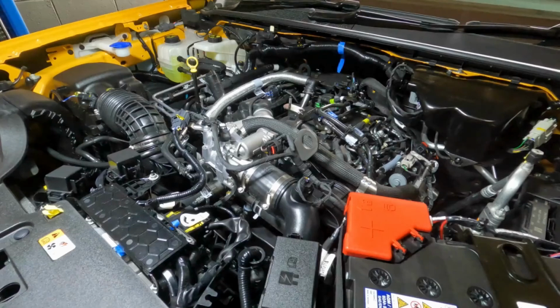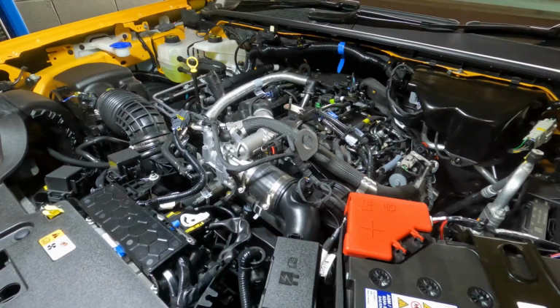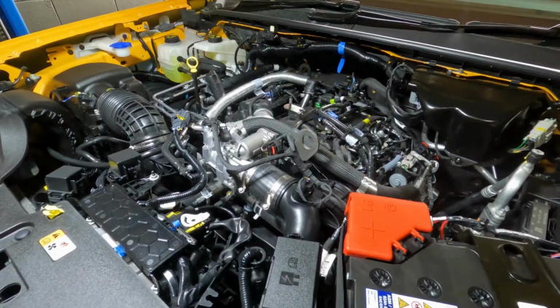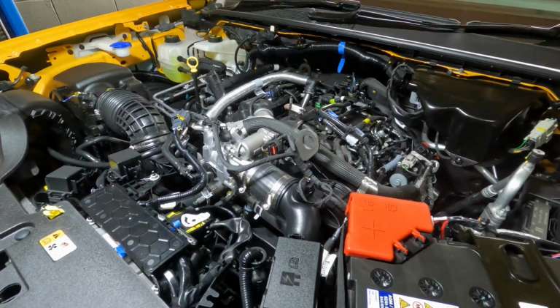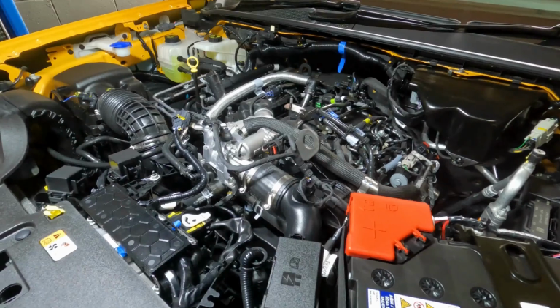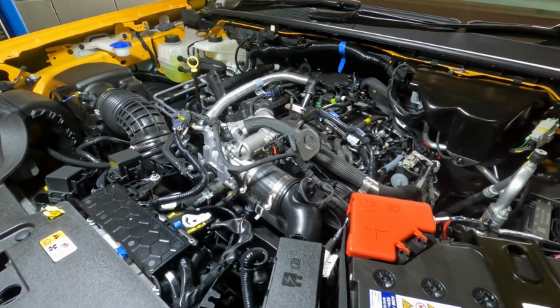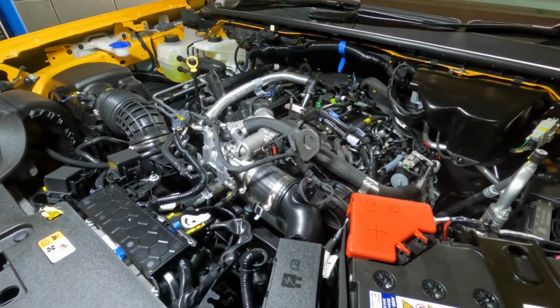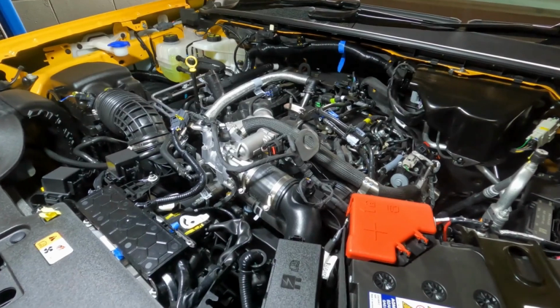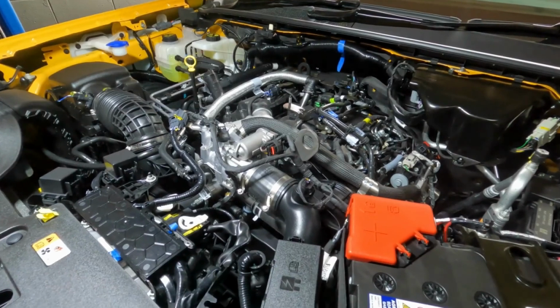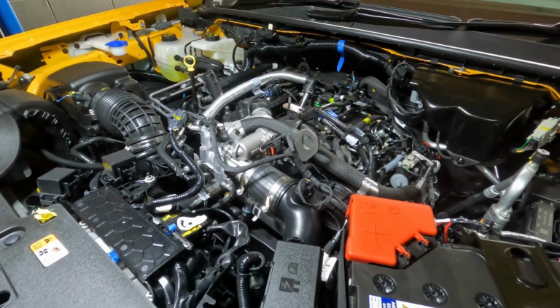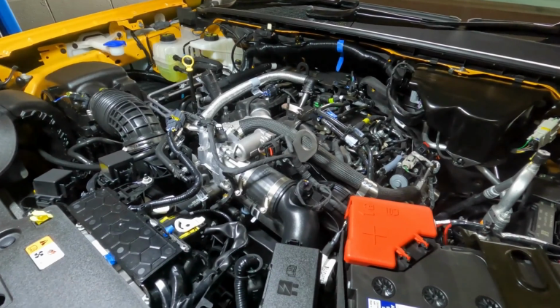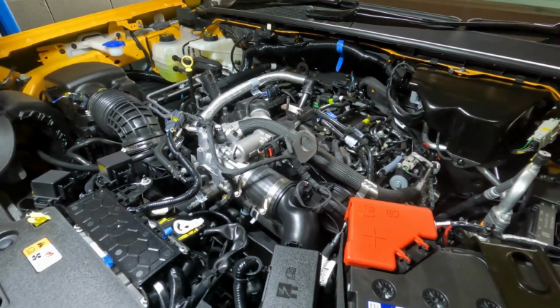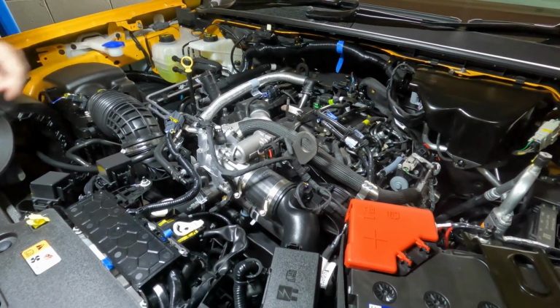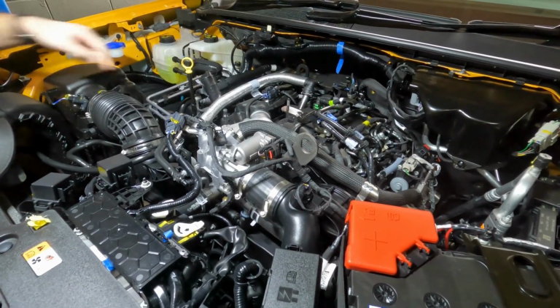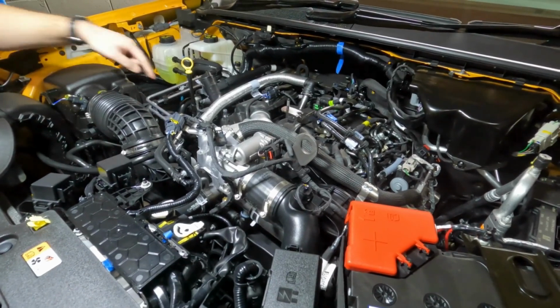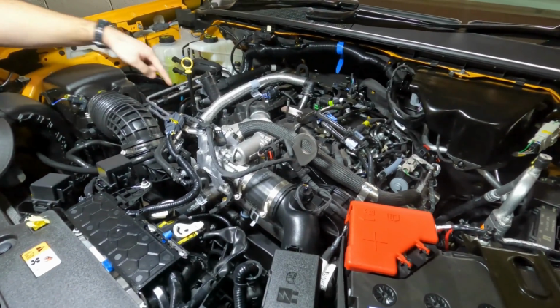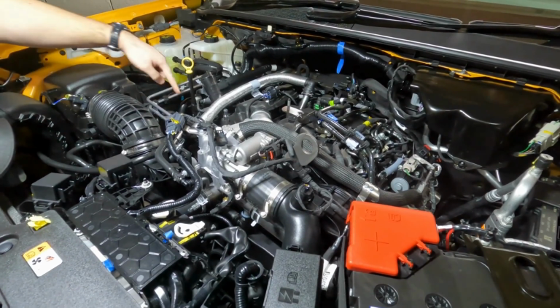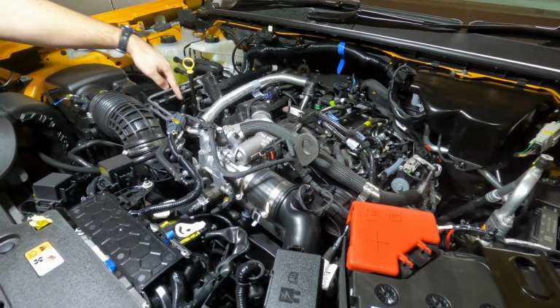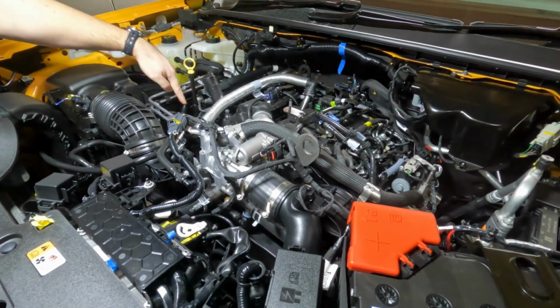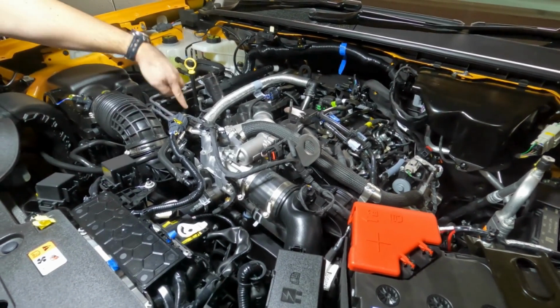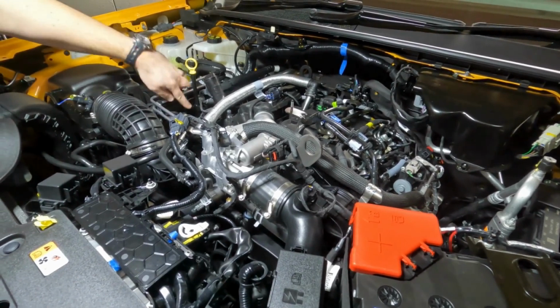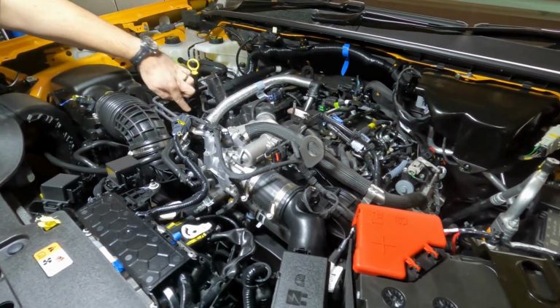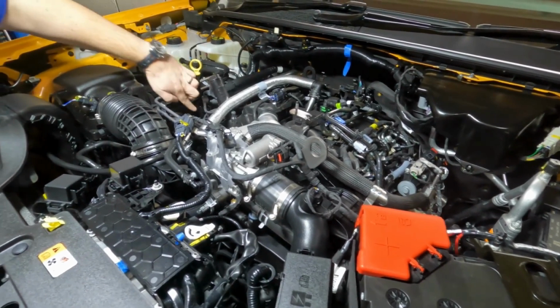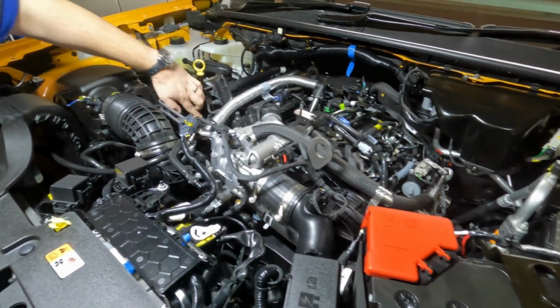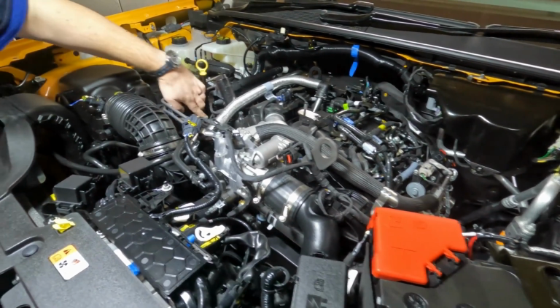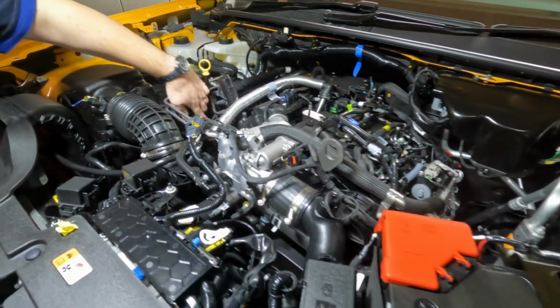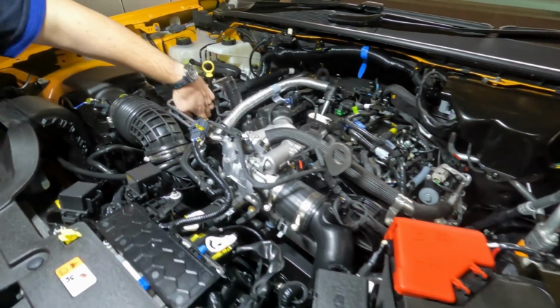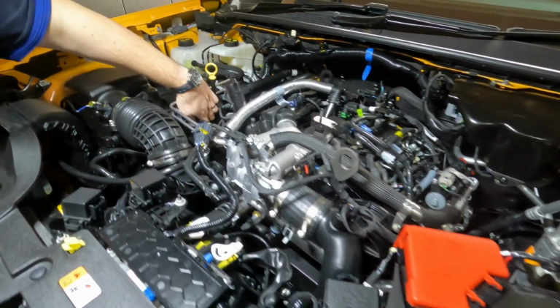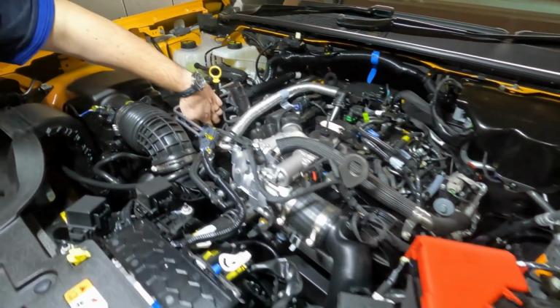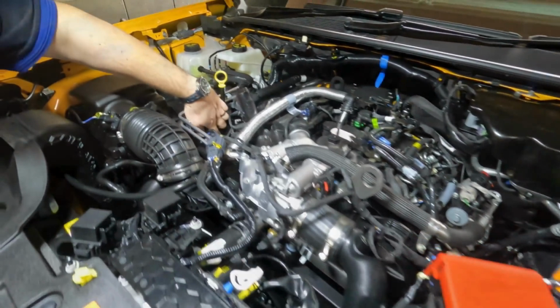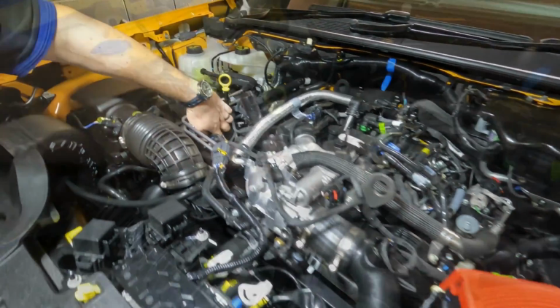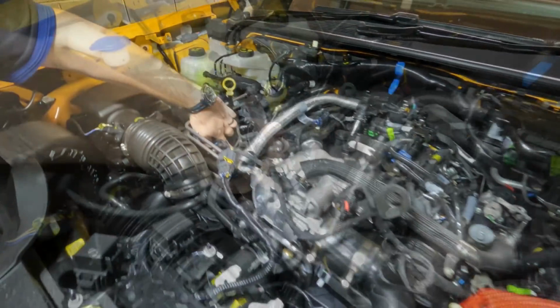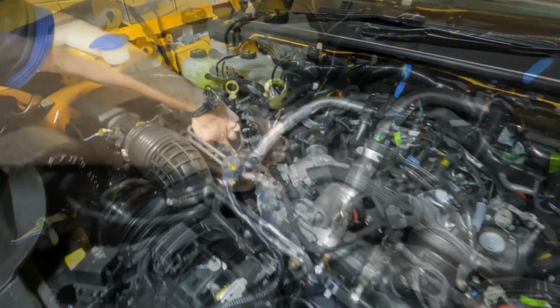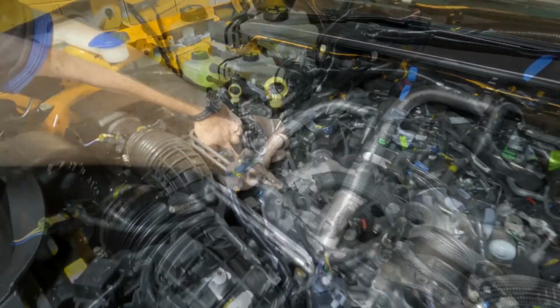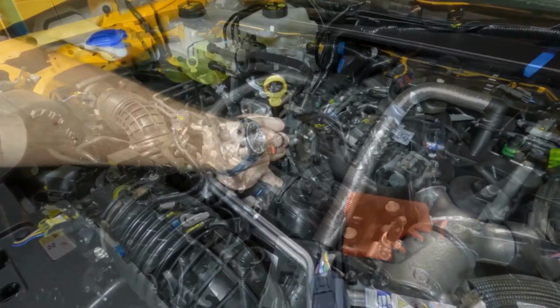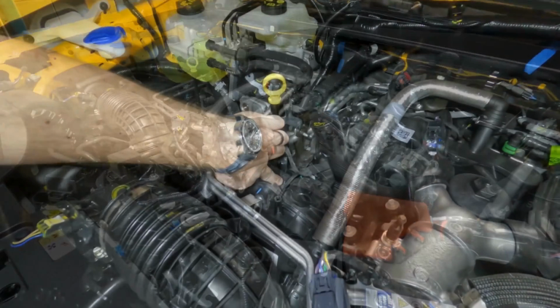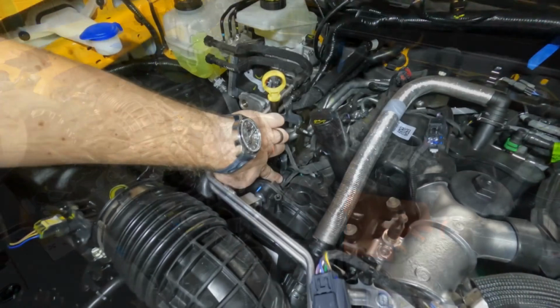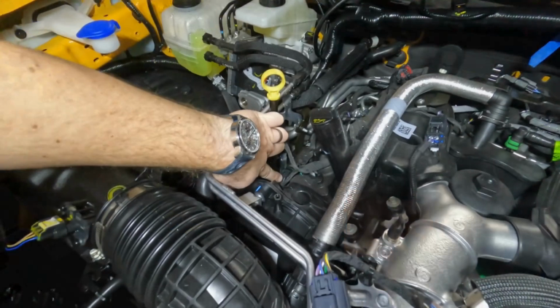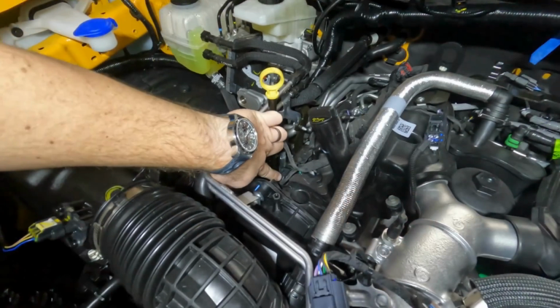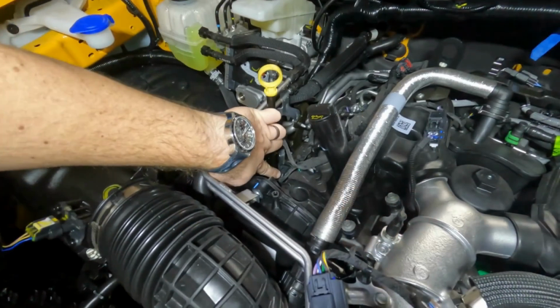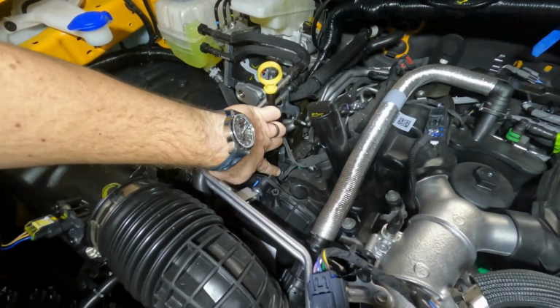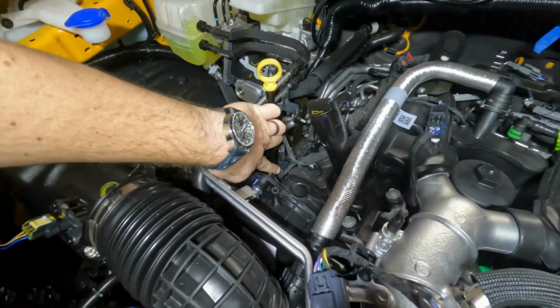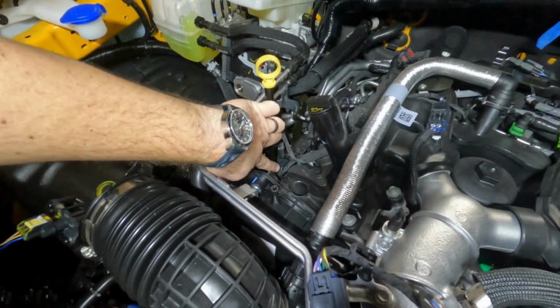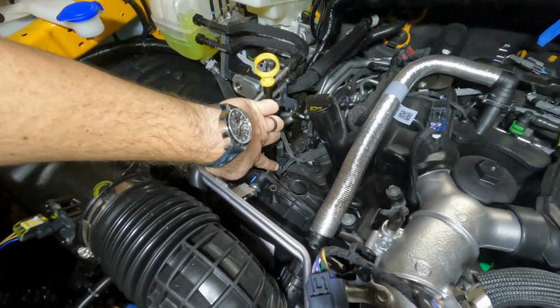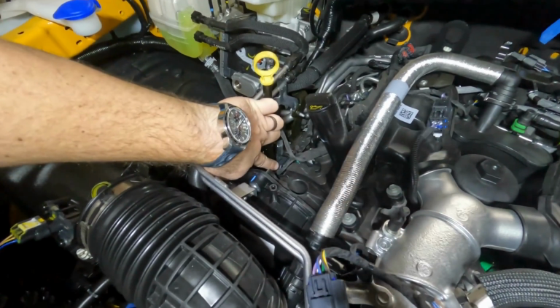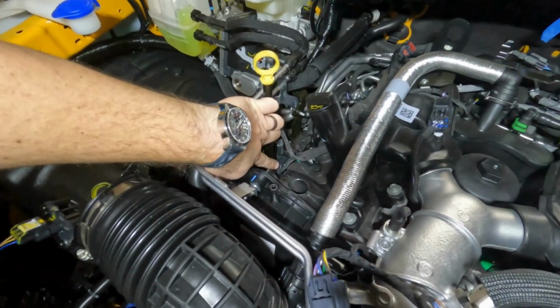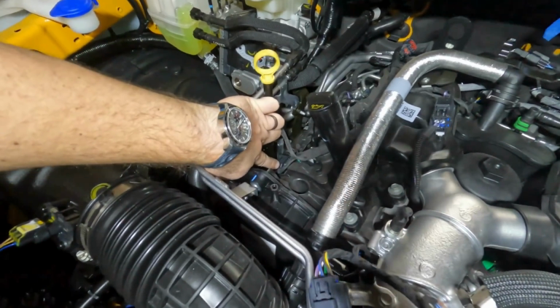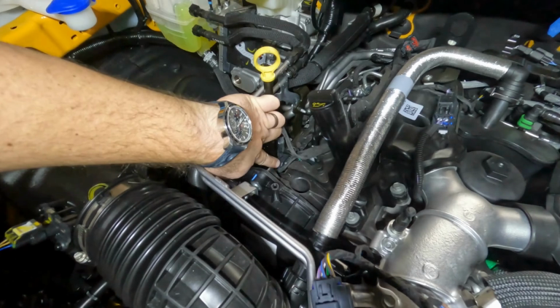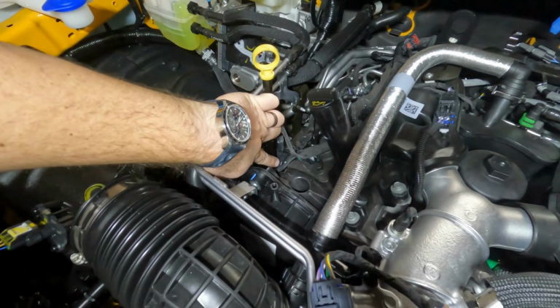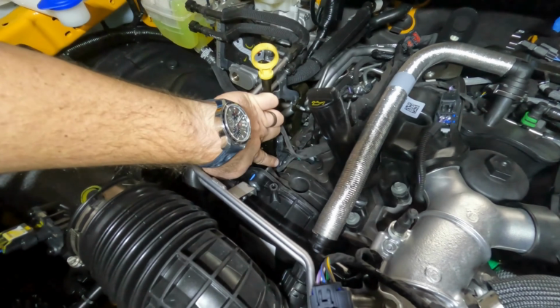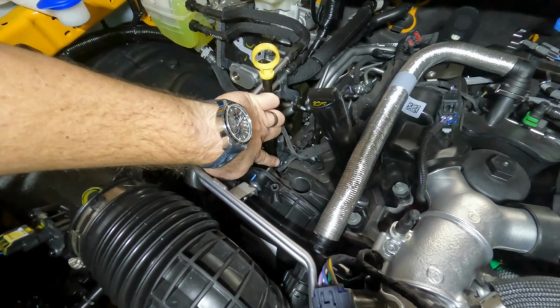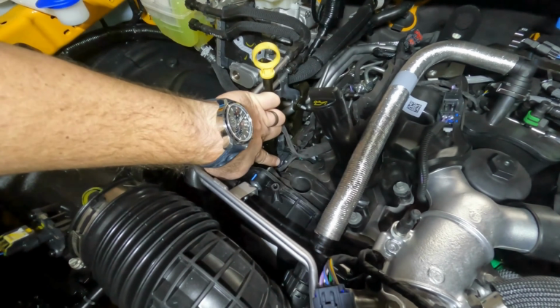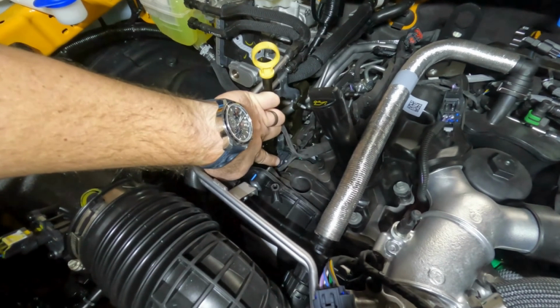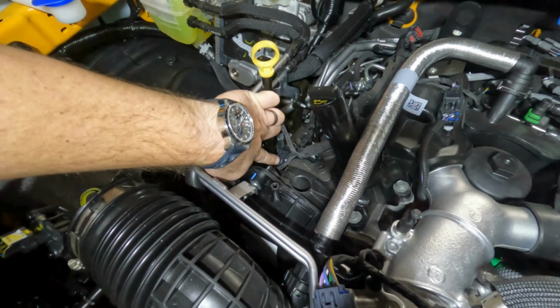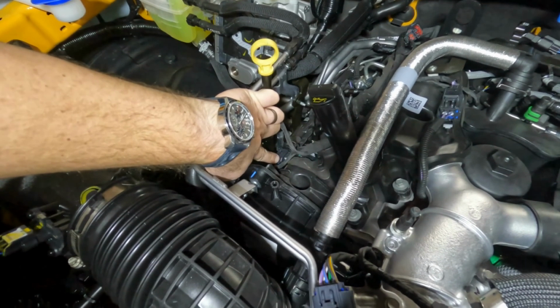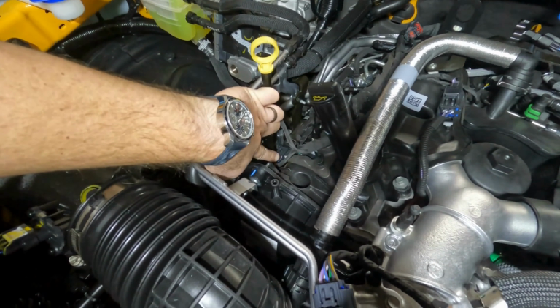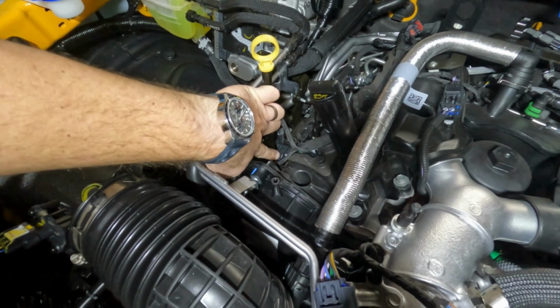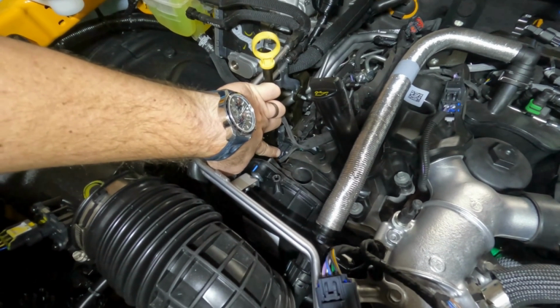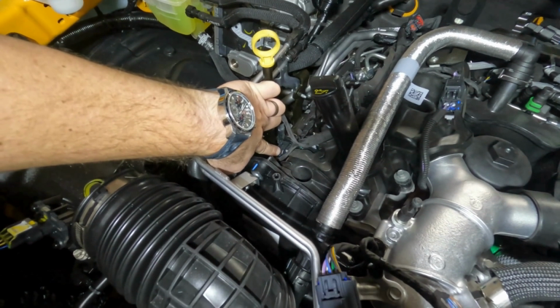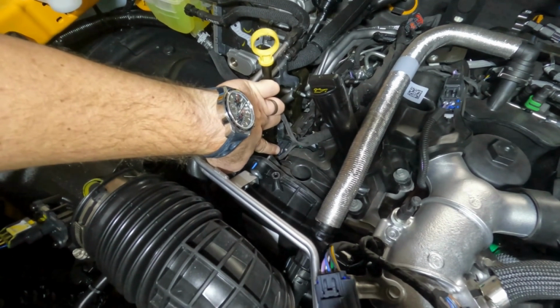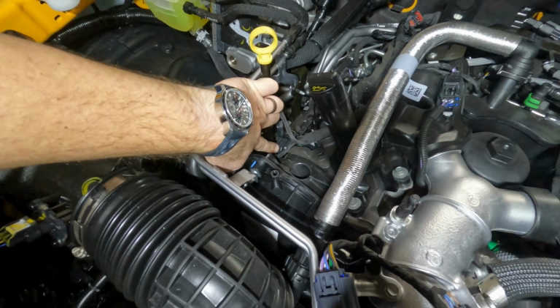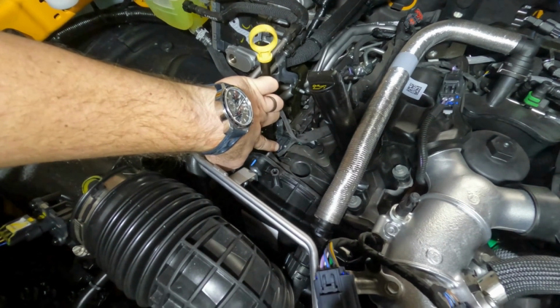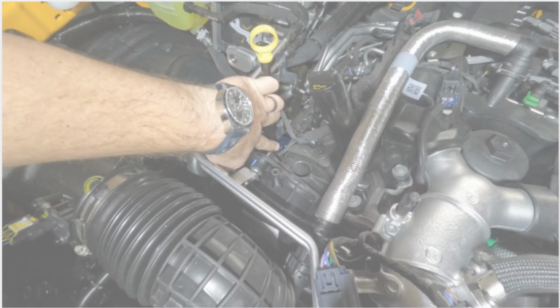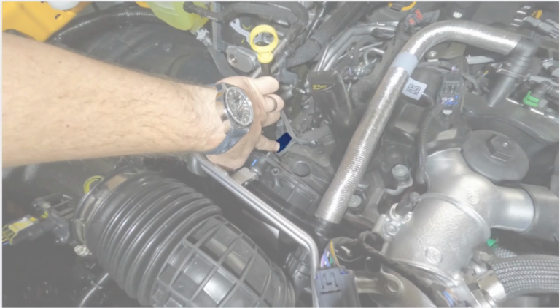There are no engine covers to remove on this install. The rail pressure sensor is located here.